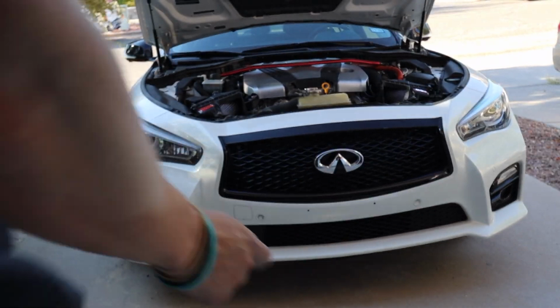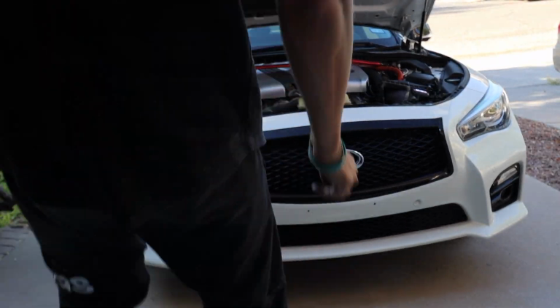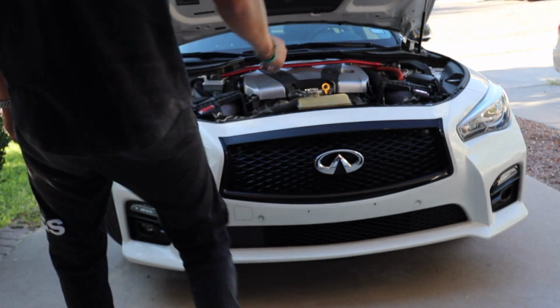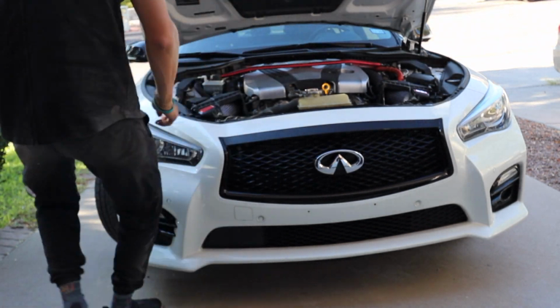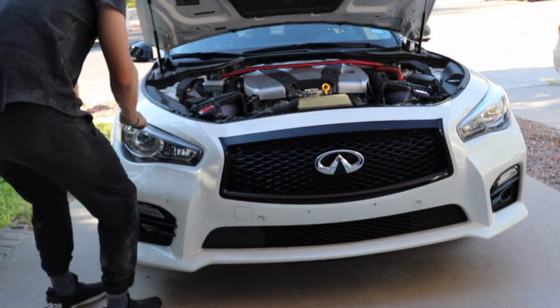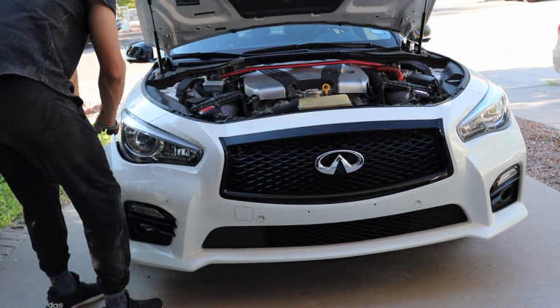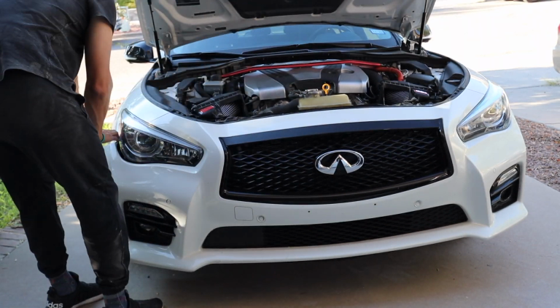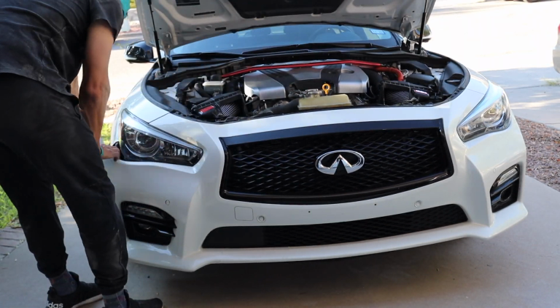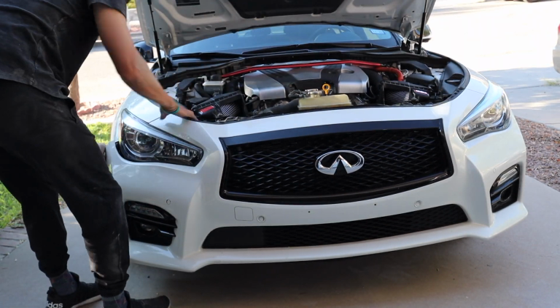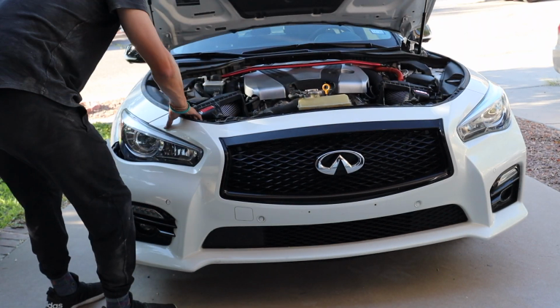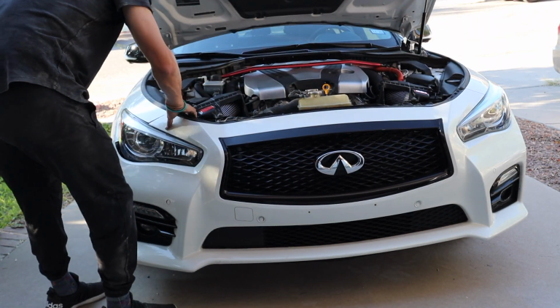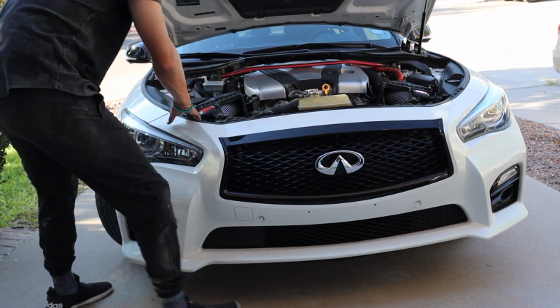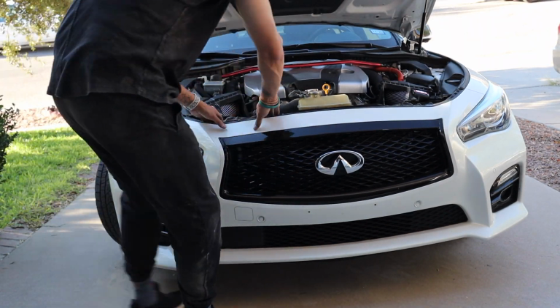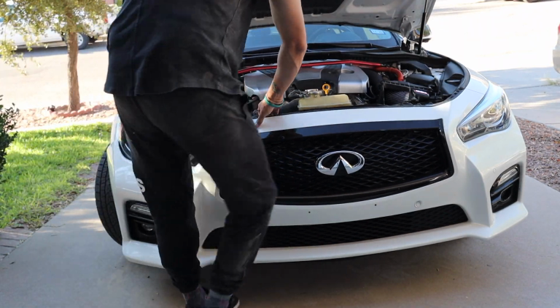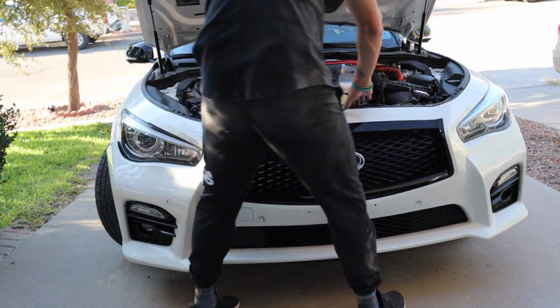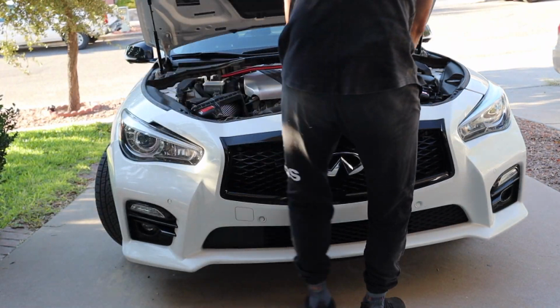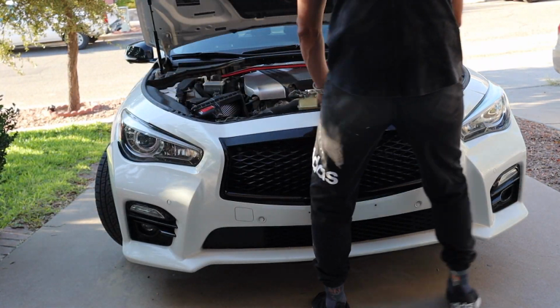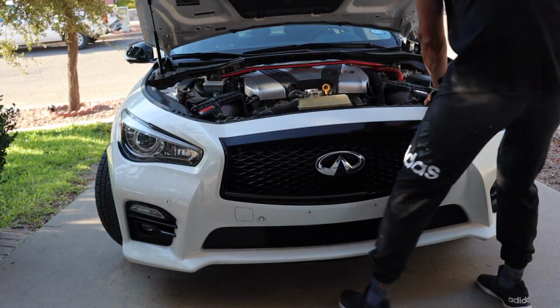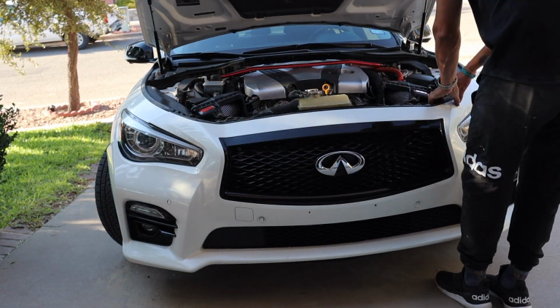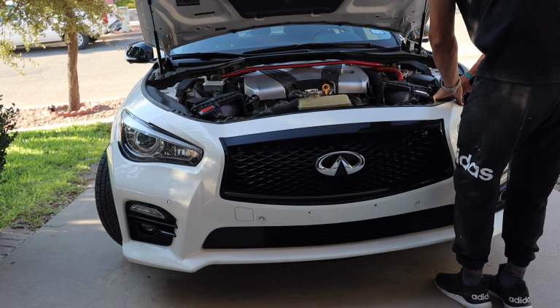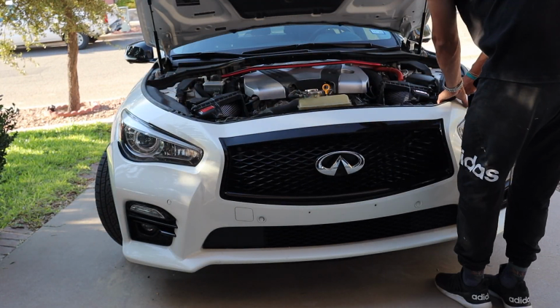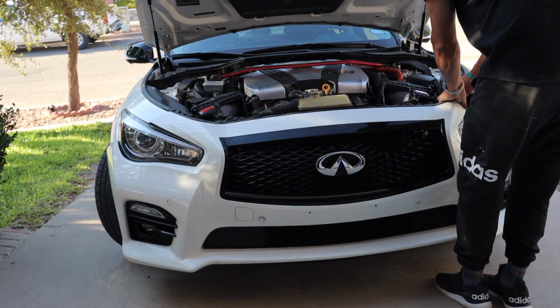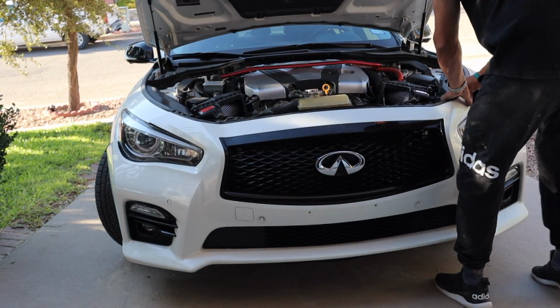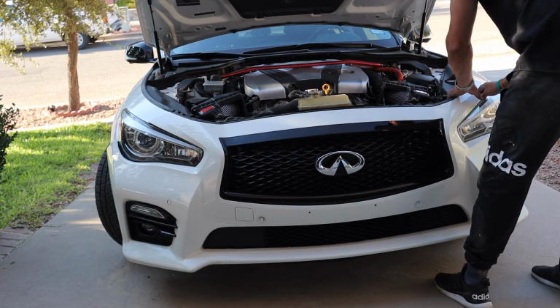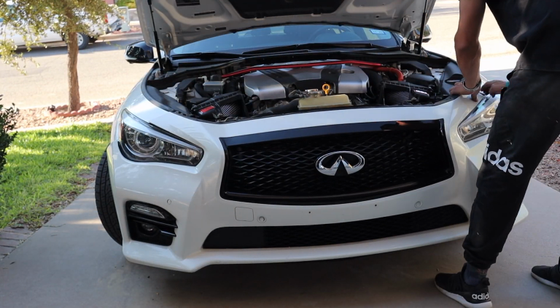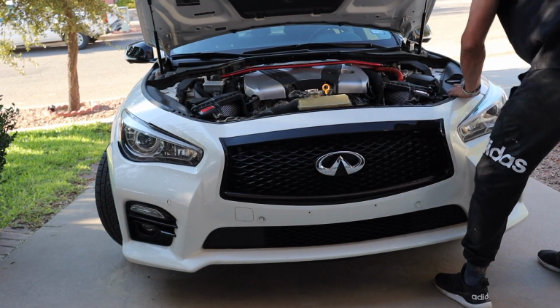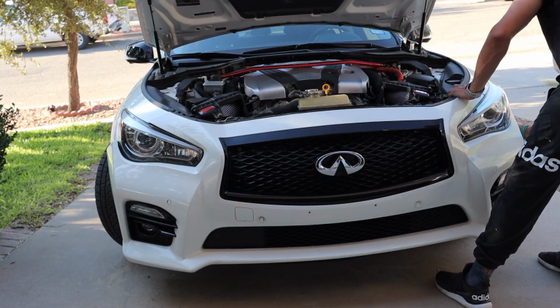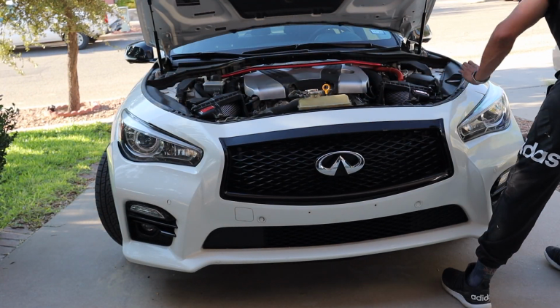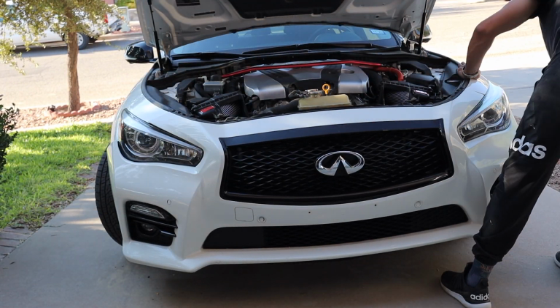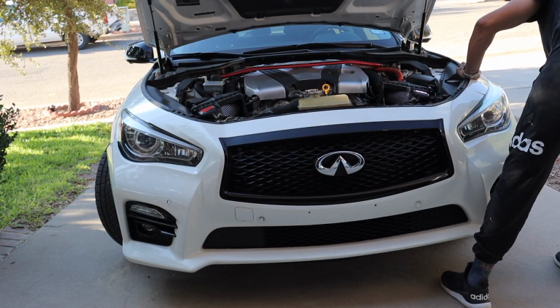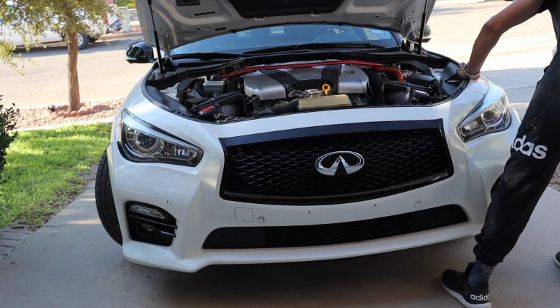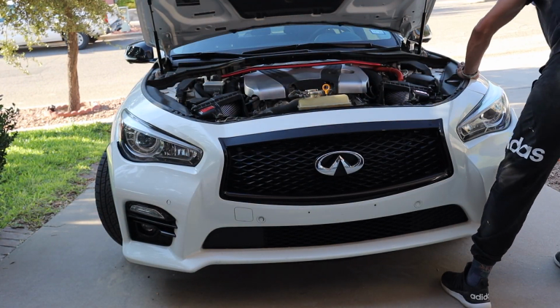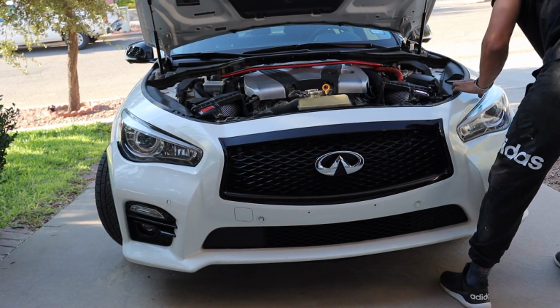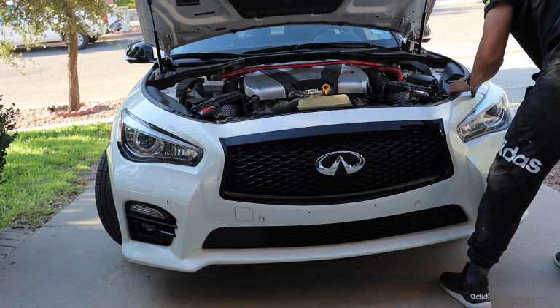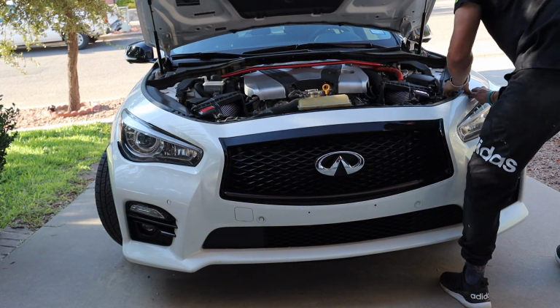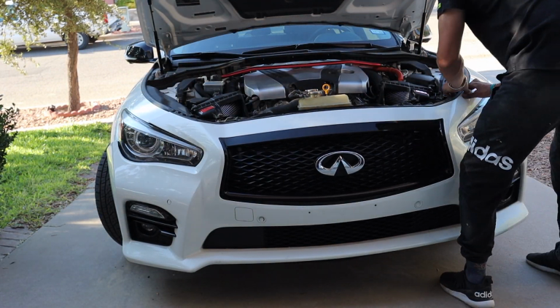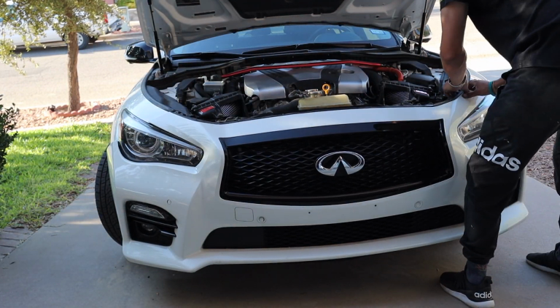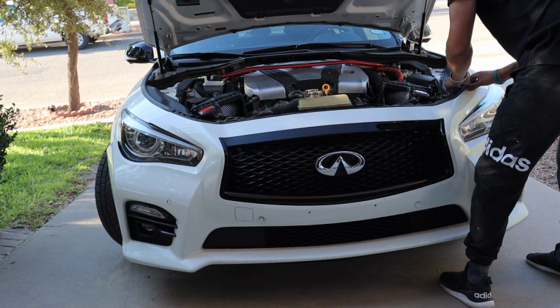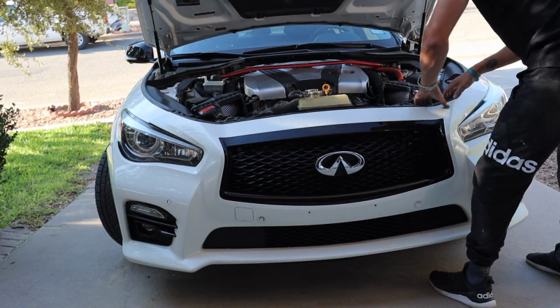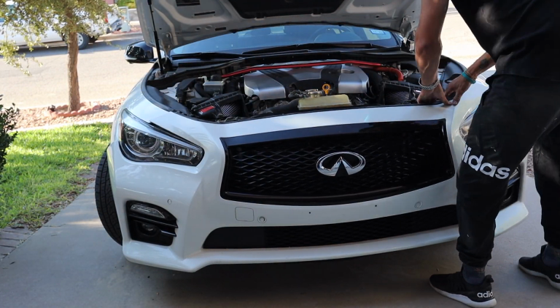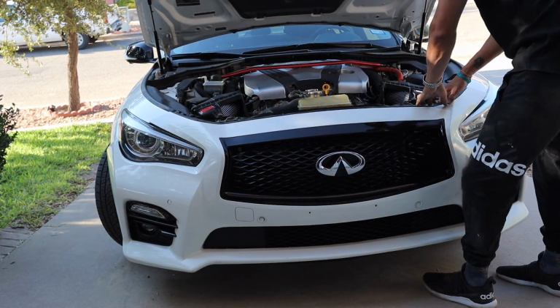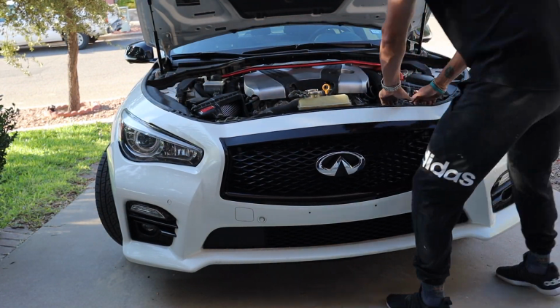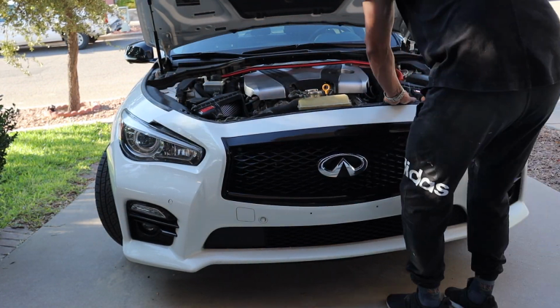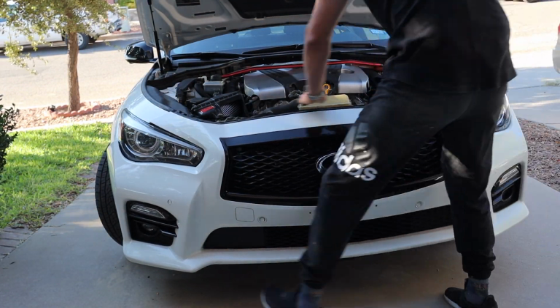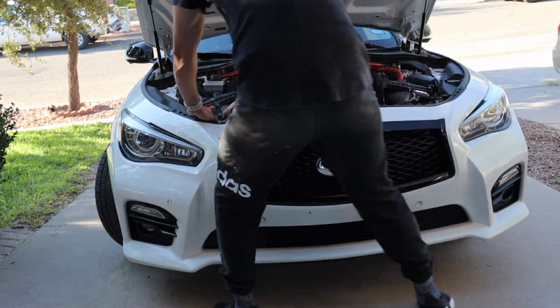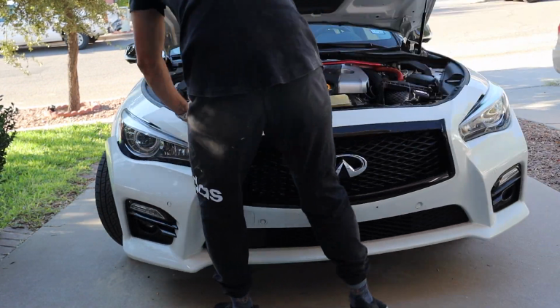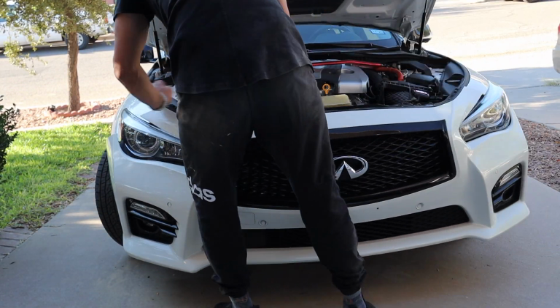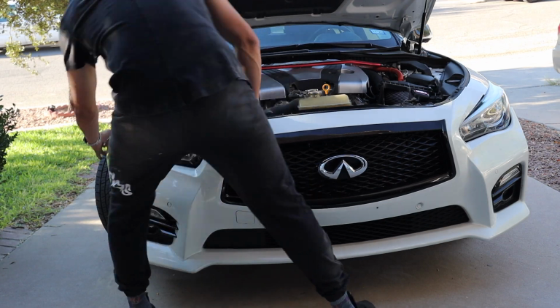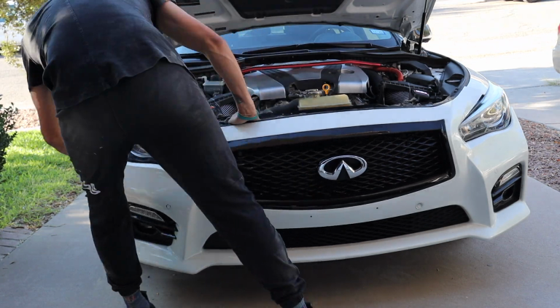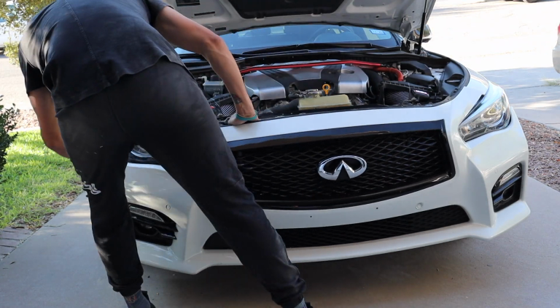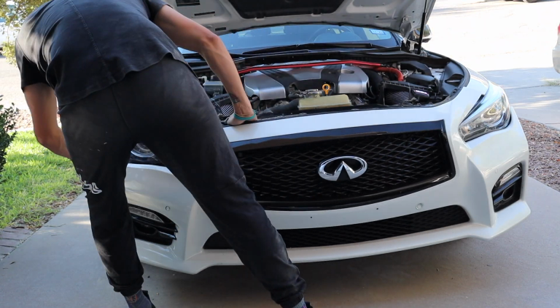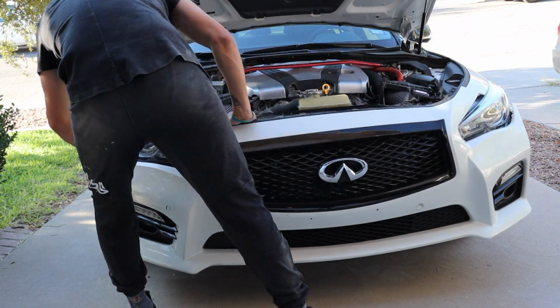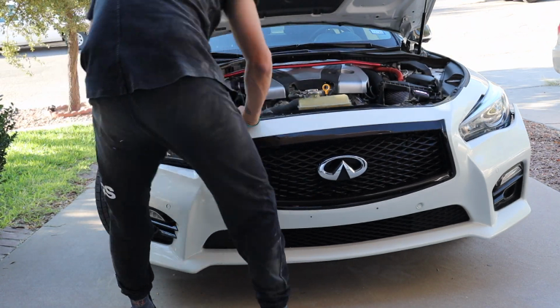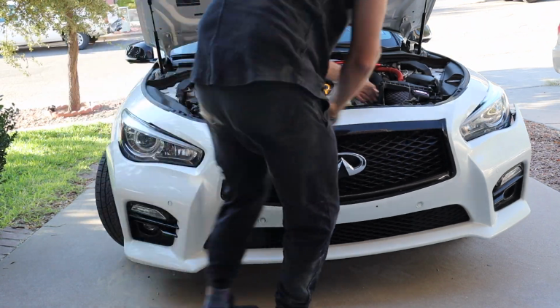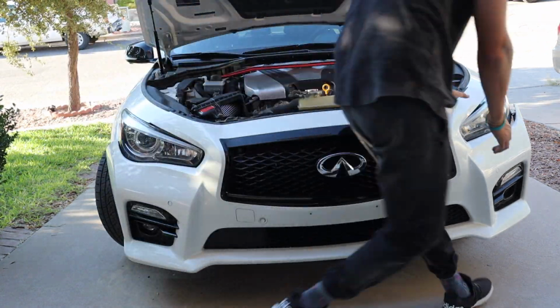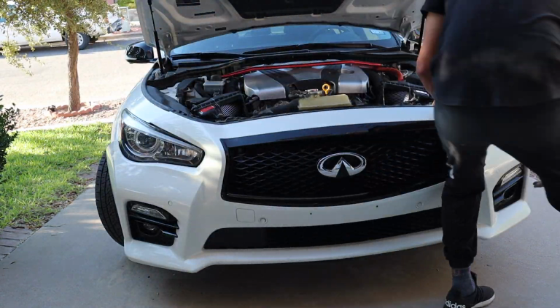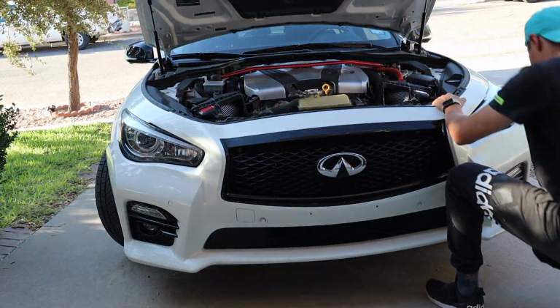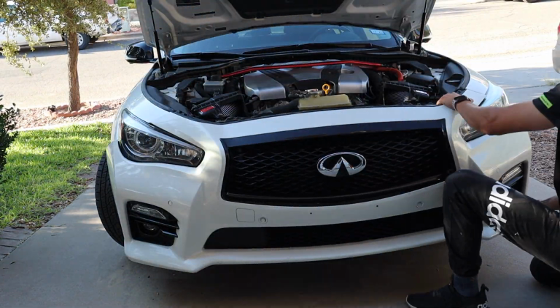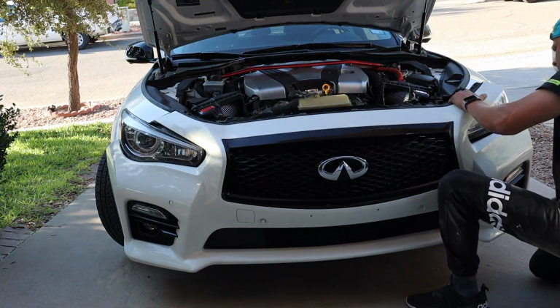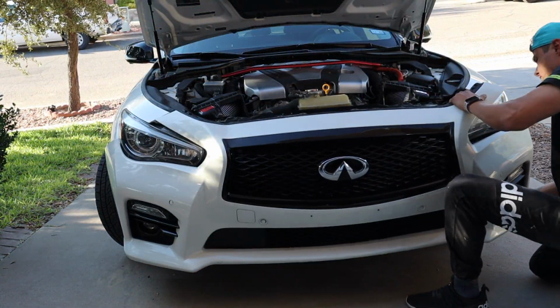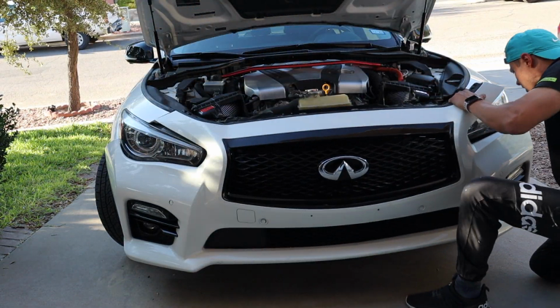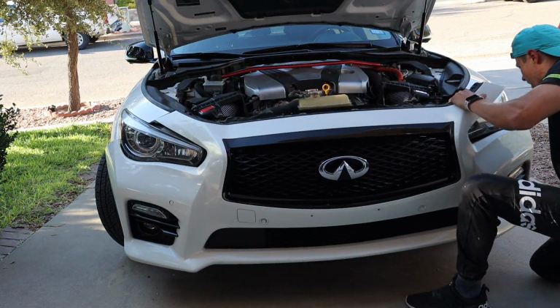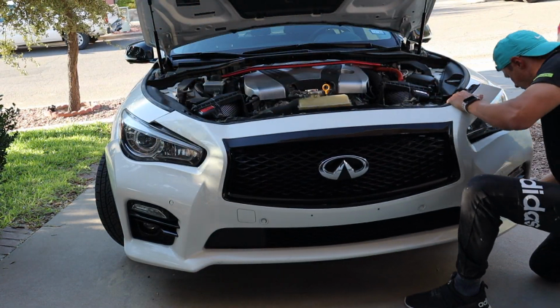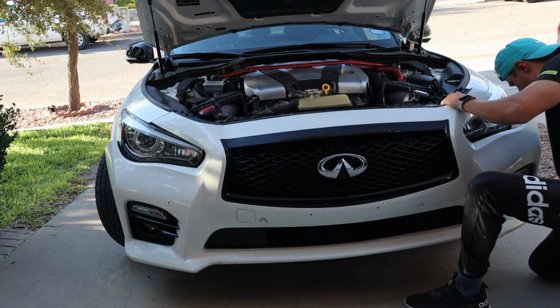Next, you can go ahead and remove the entire bumper cover. Take your time. Try not to break anything.